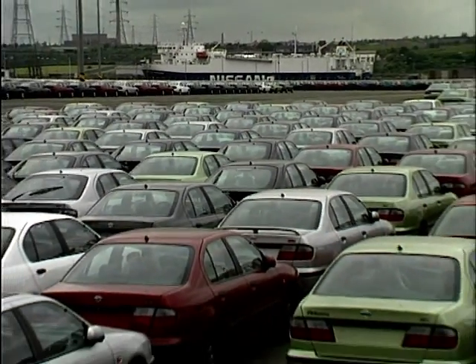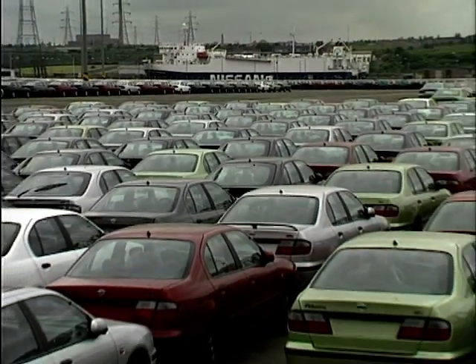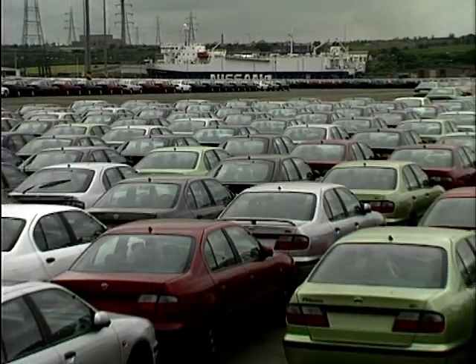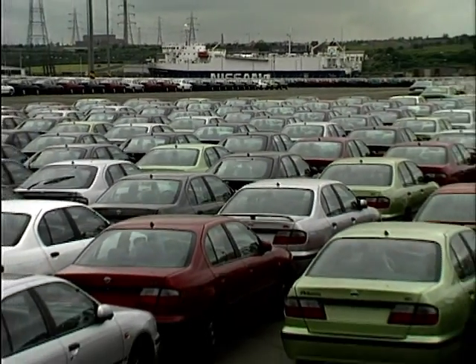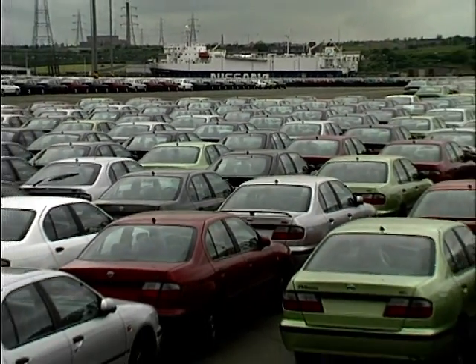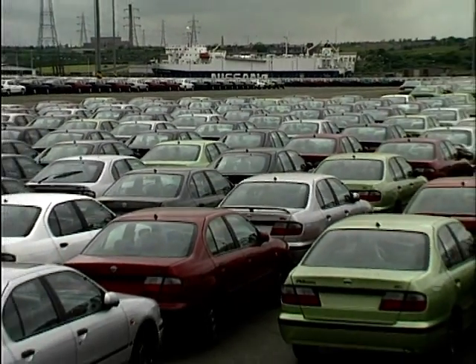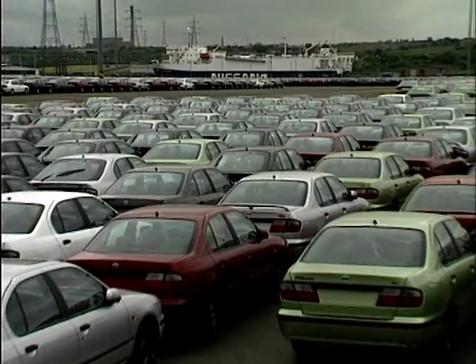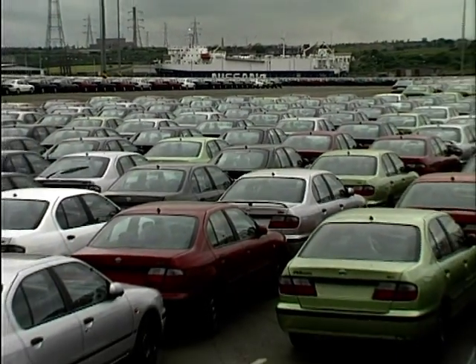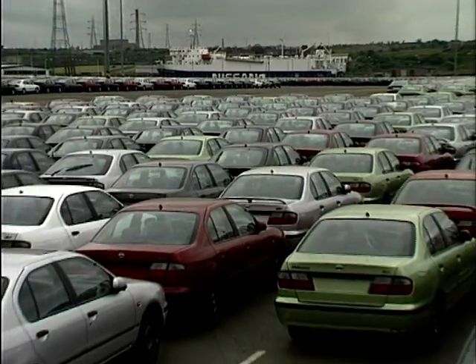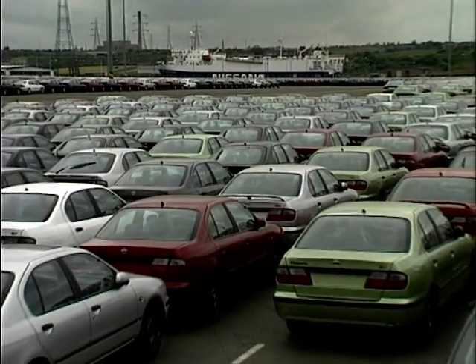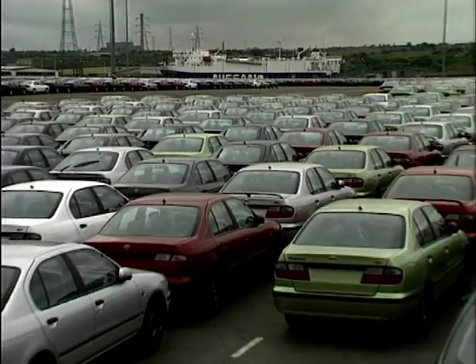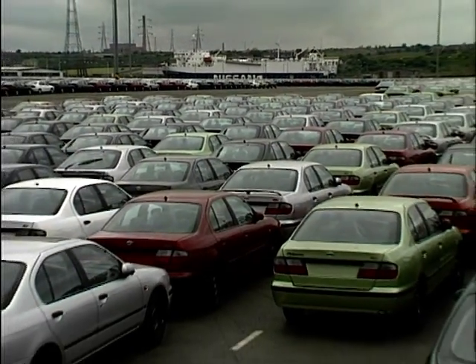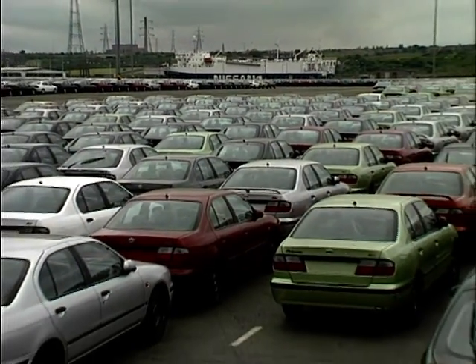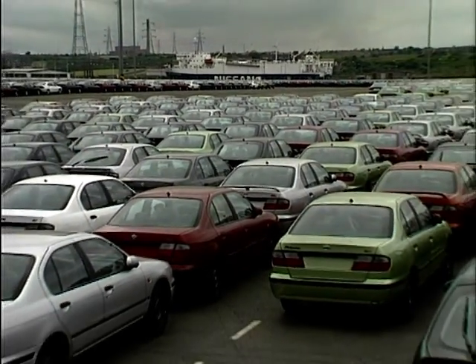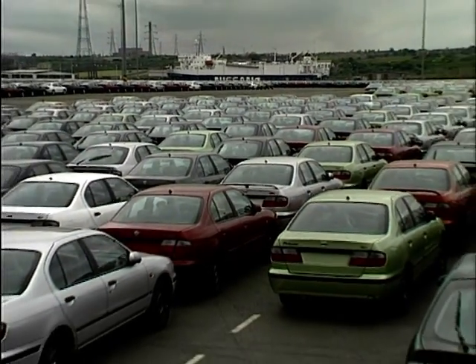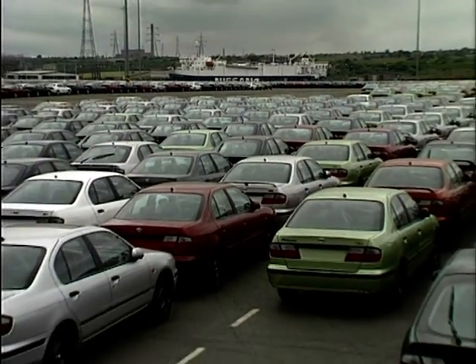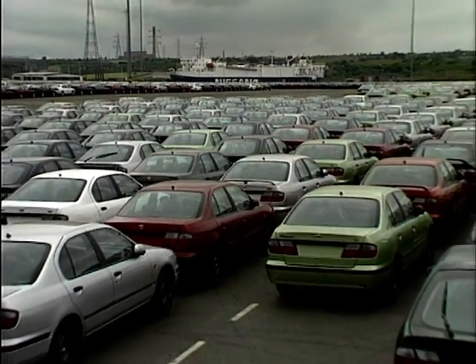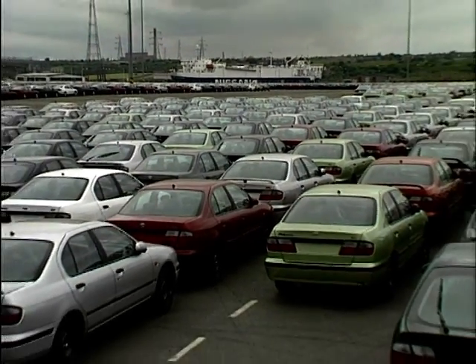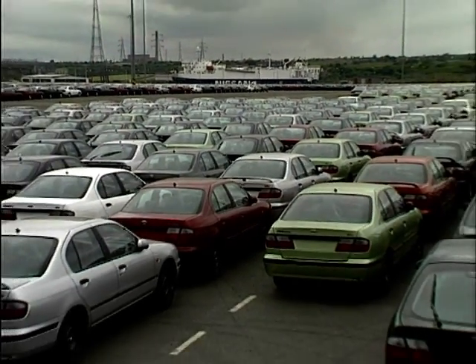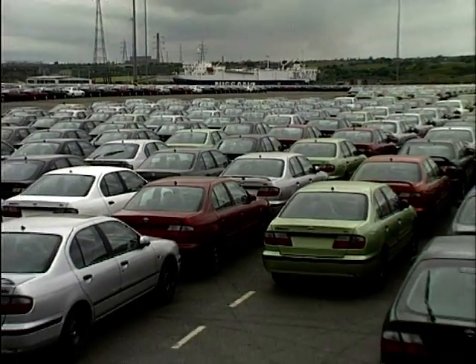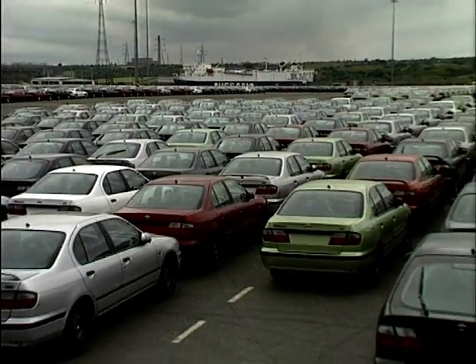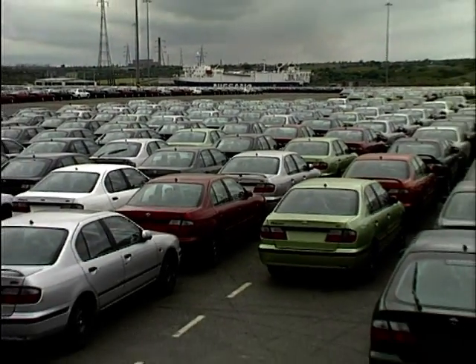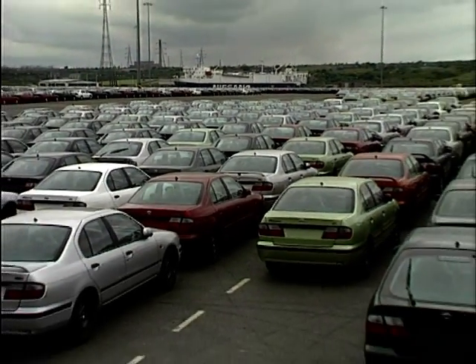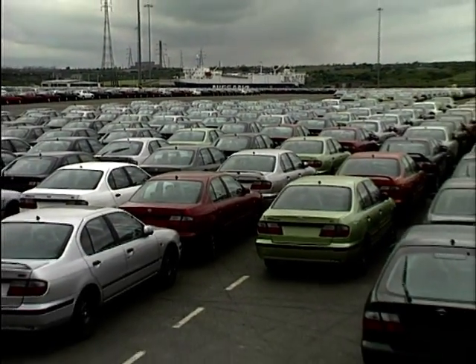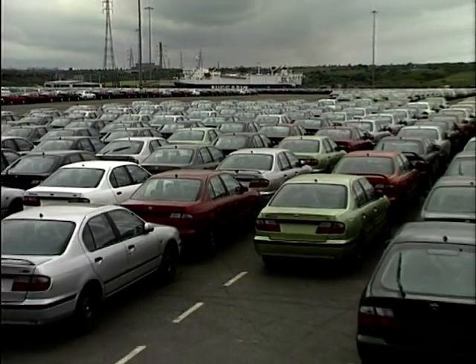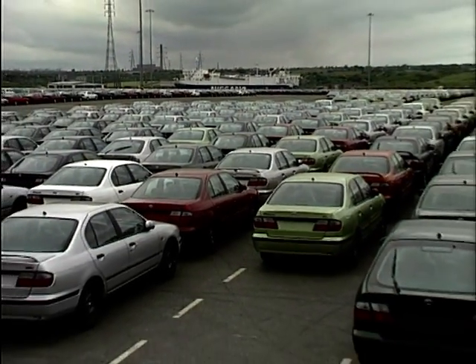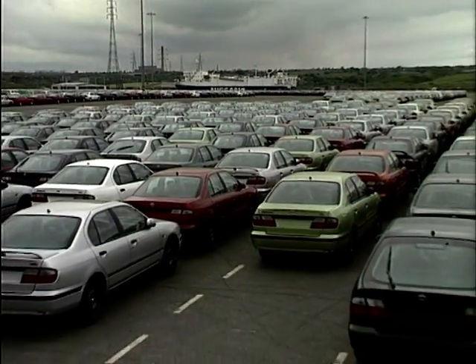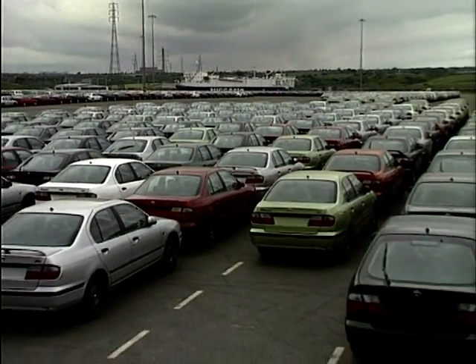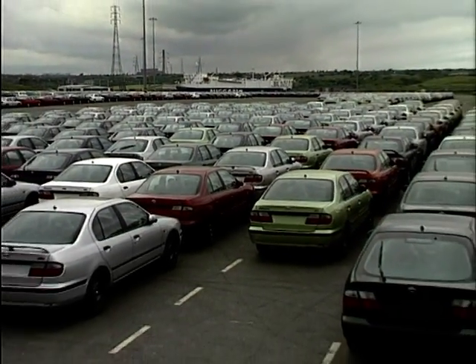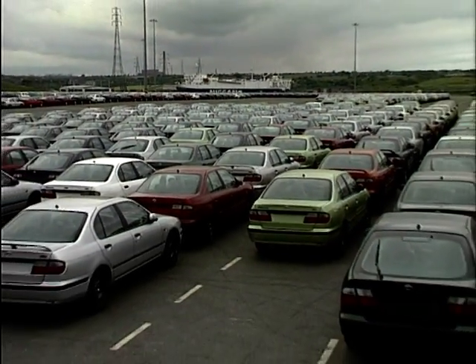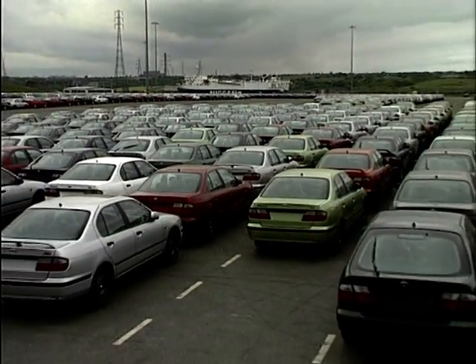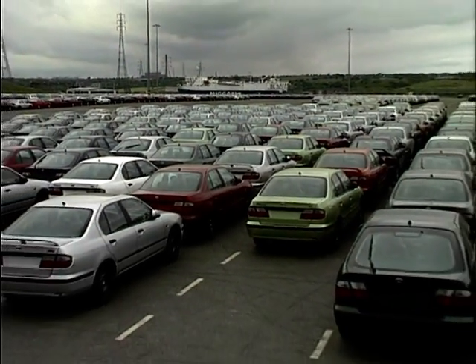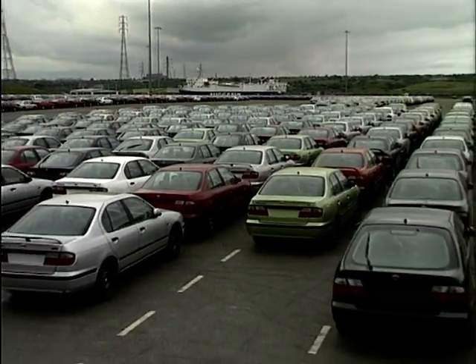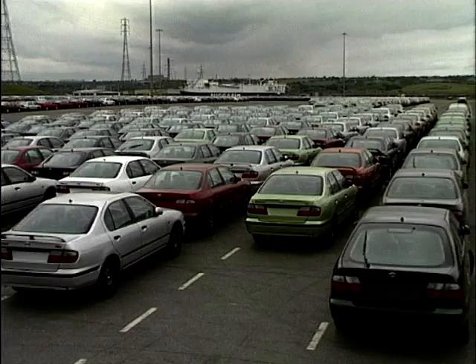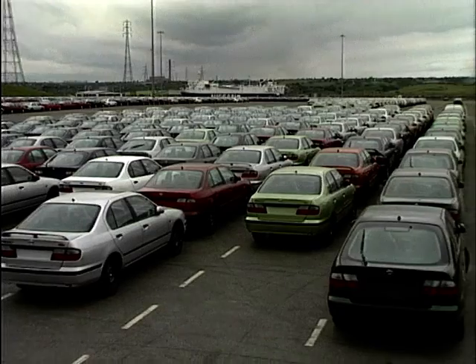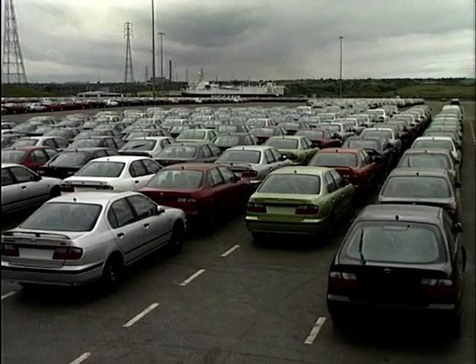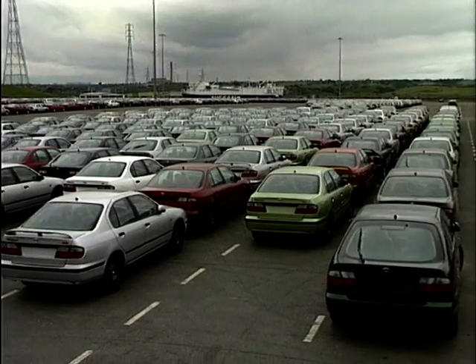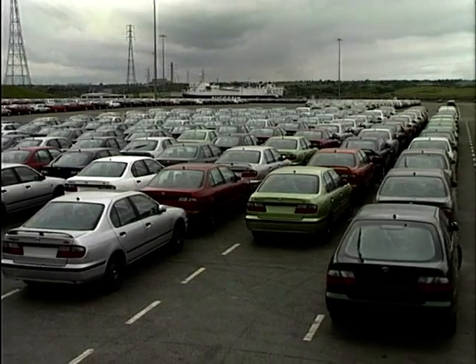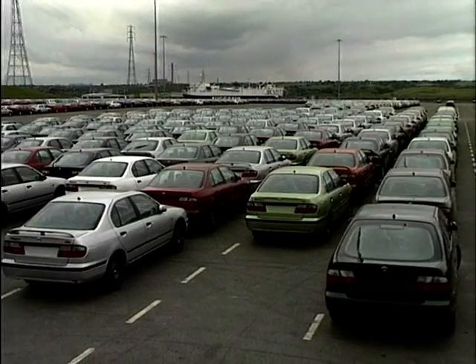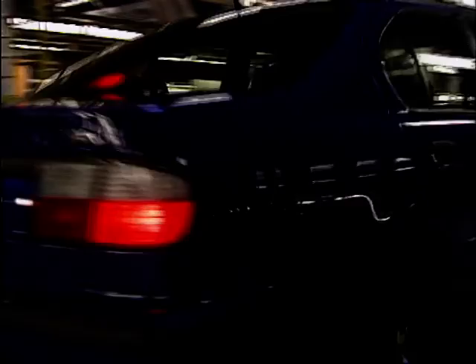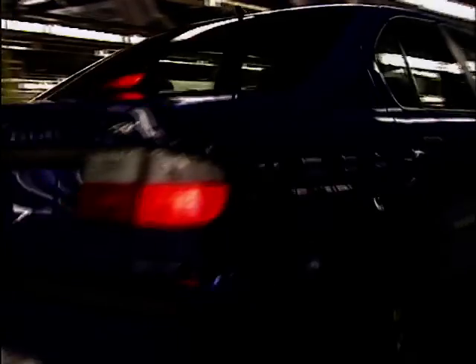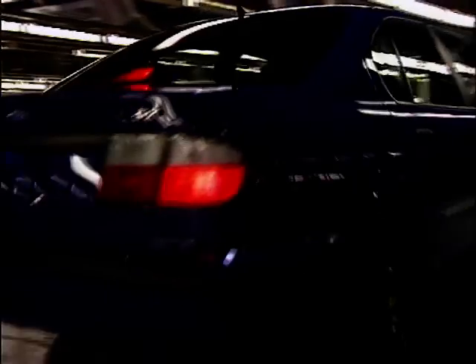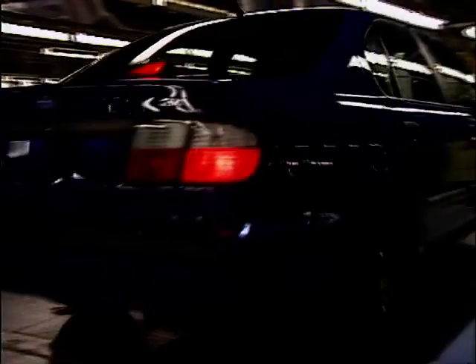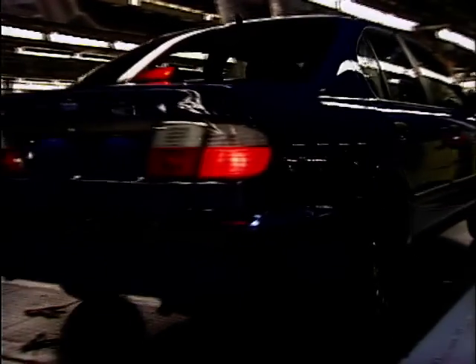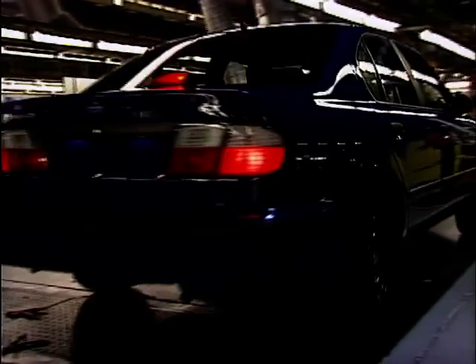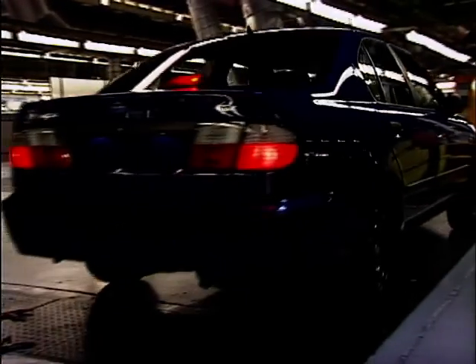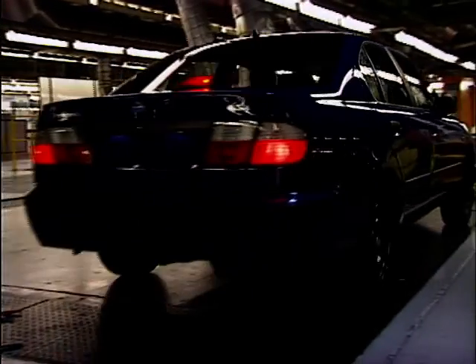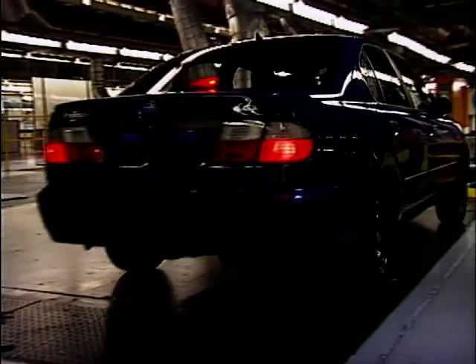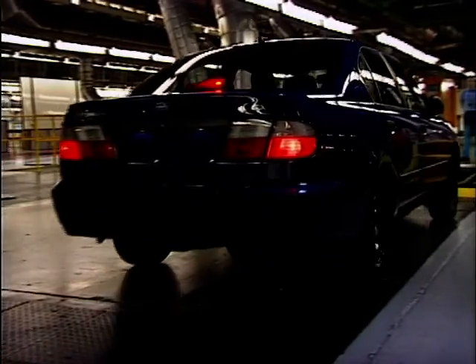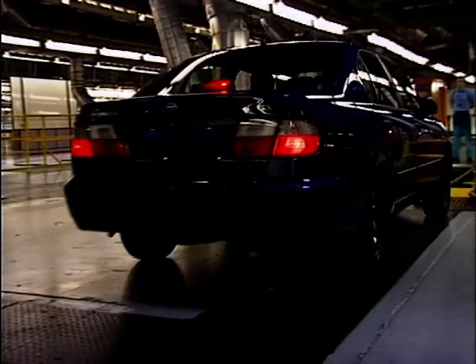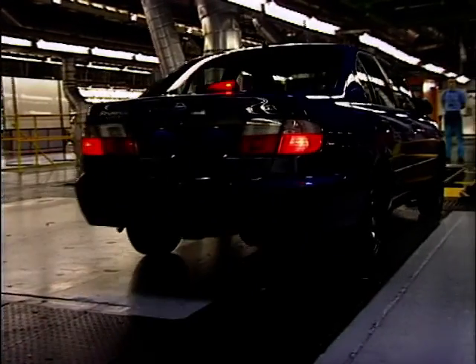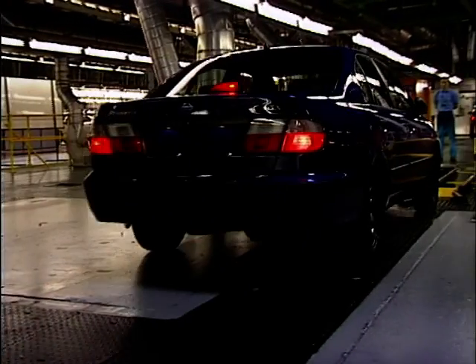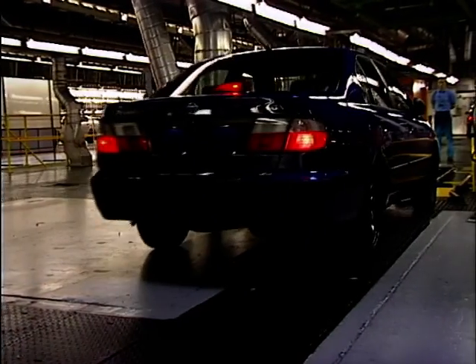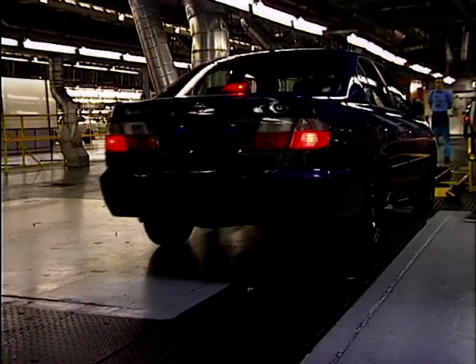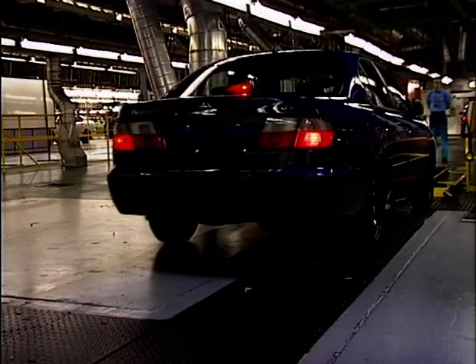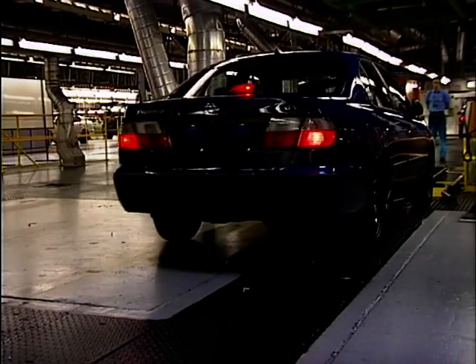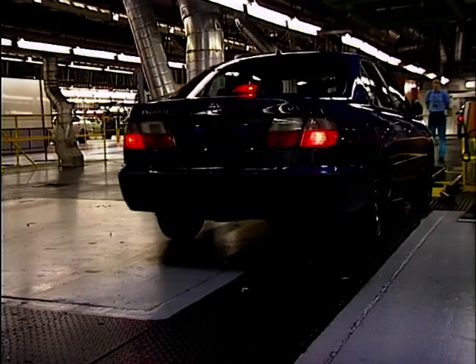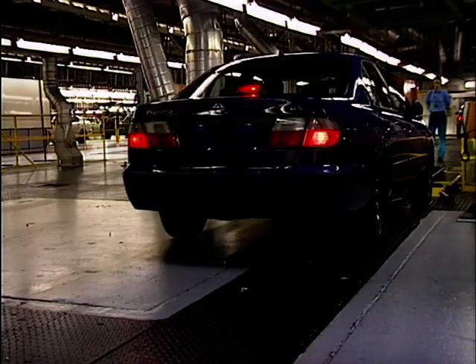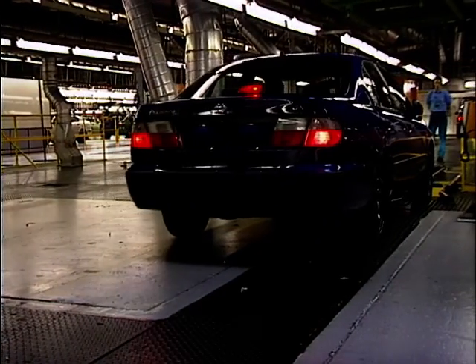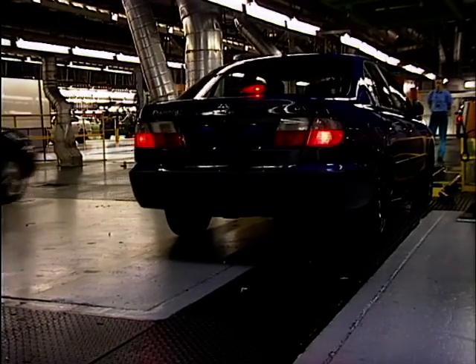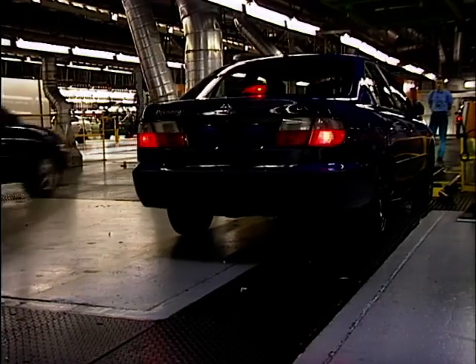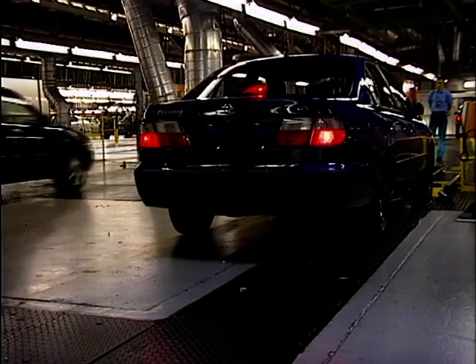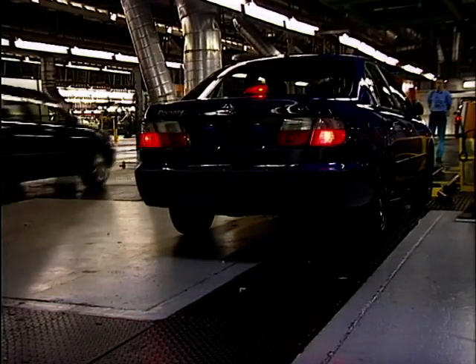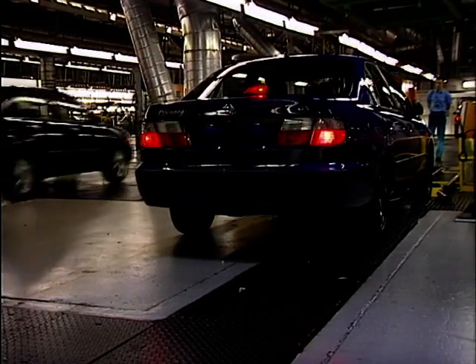Nissan is putting a lot into the marketing of this new Primera, to ensure that the mistakes of the original model's launch are not repeated.